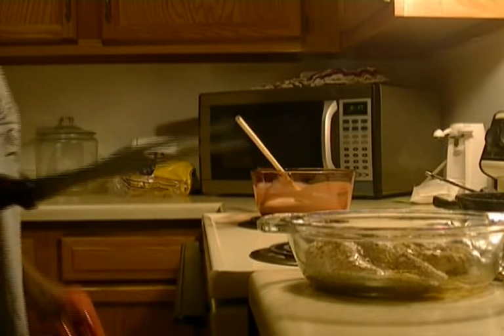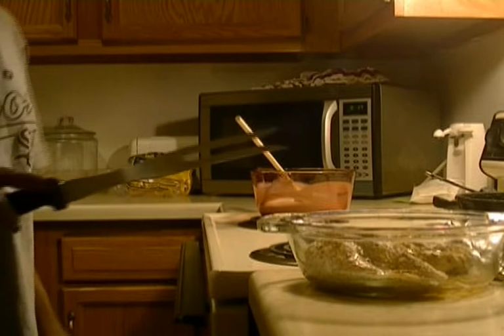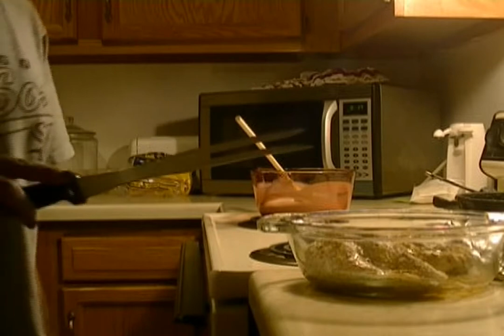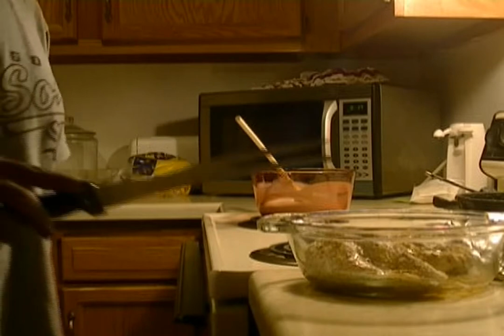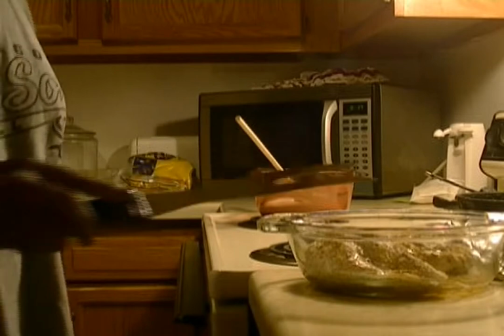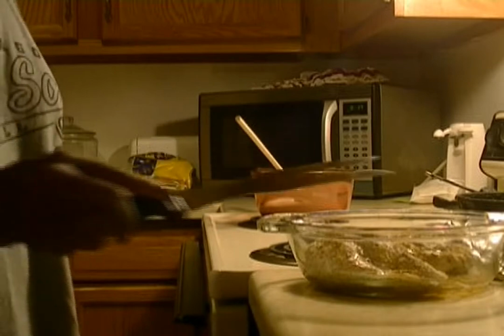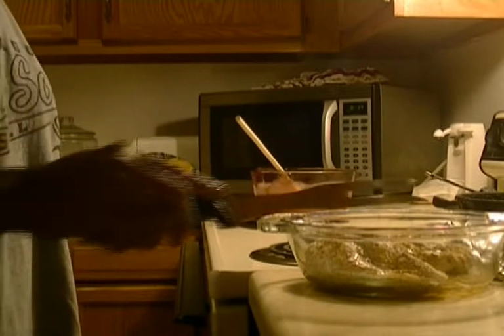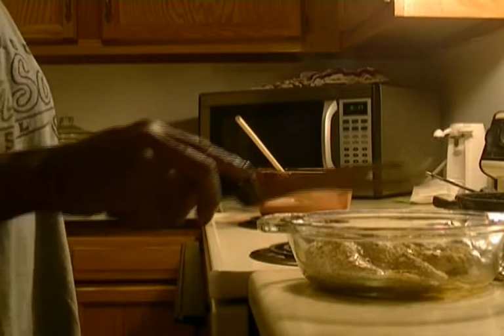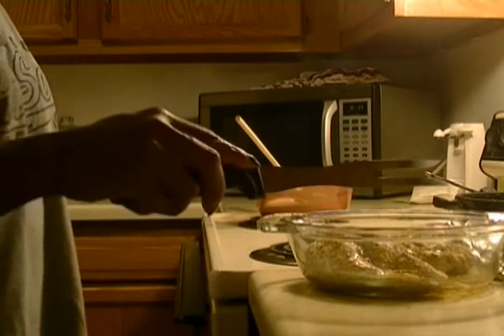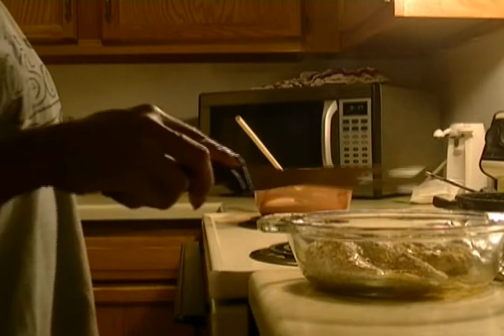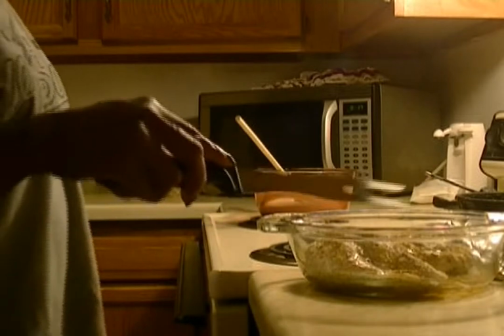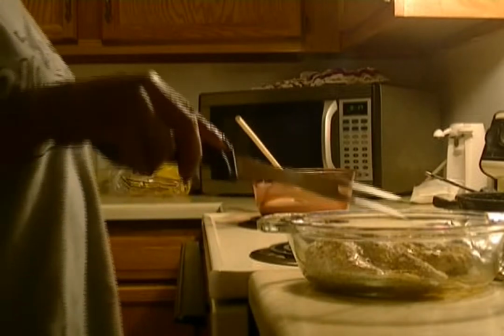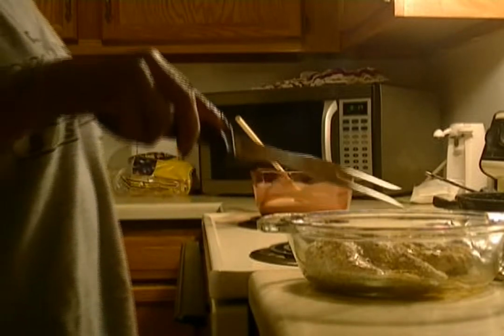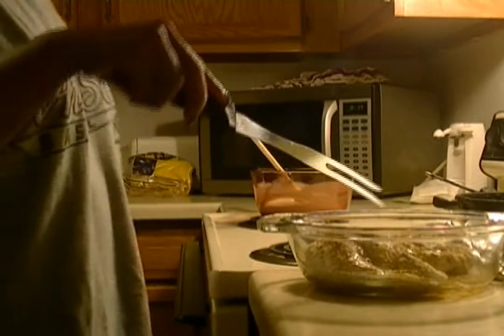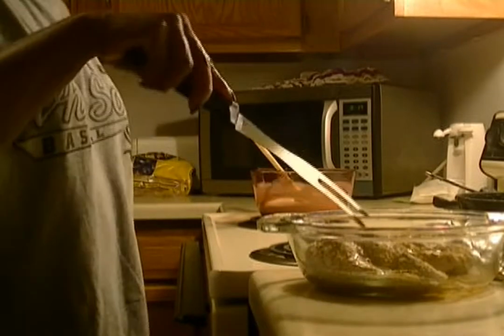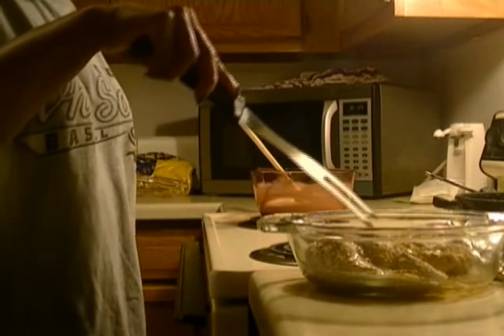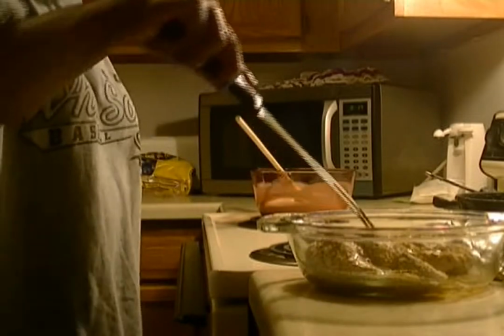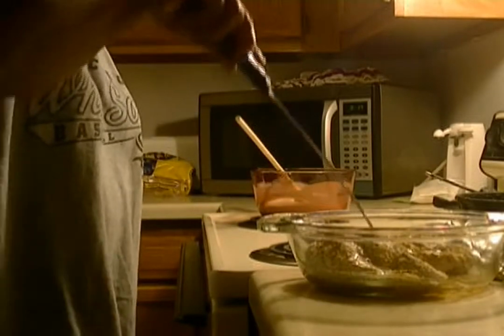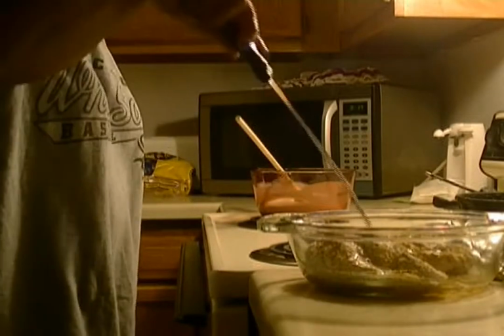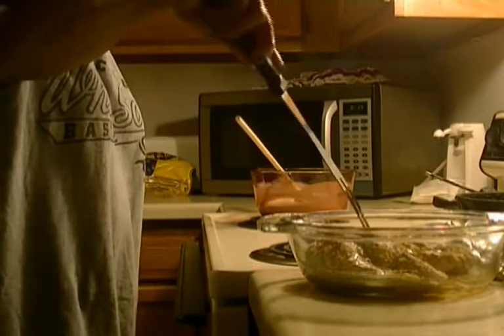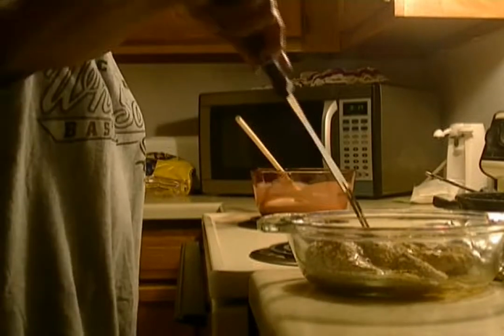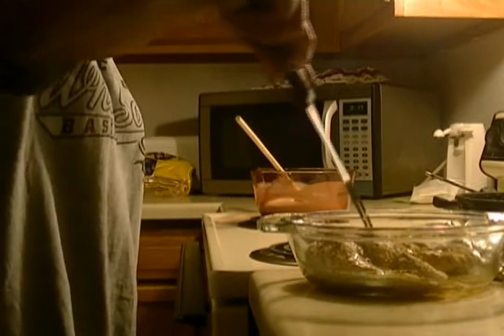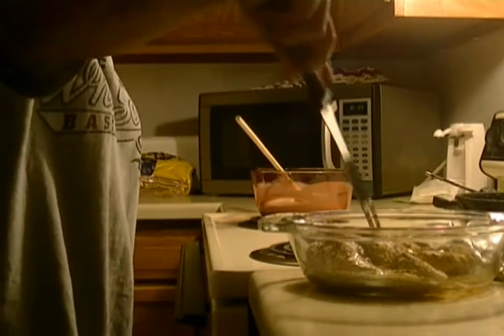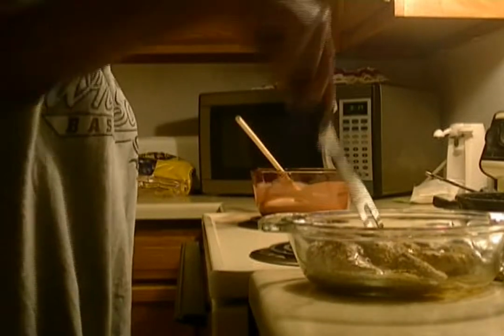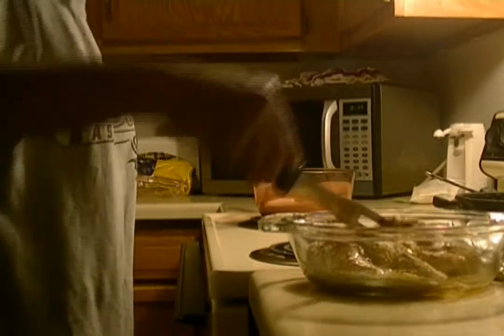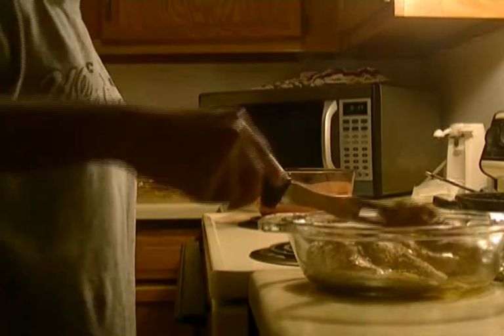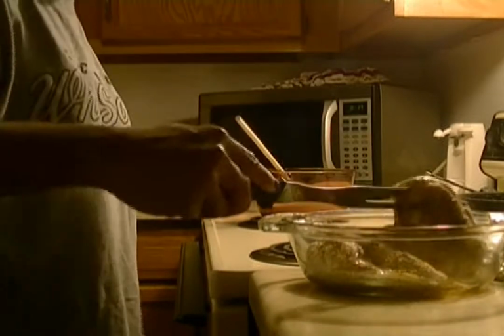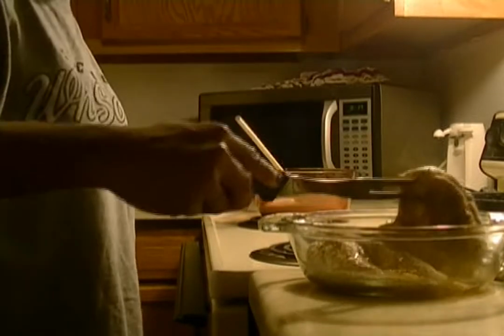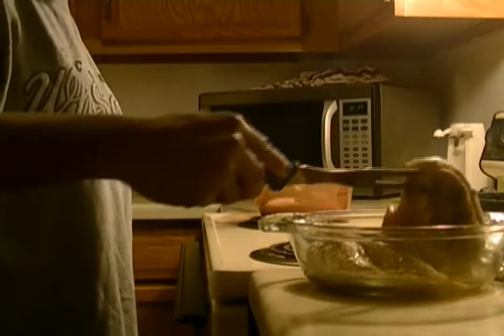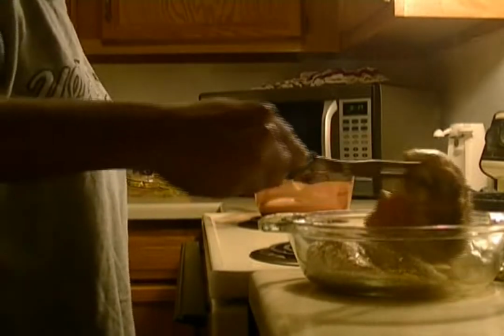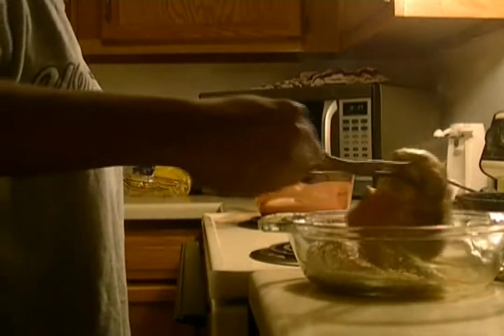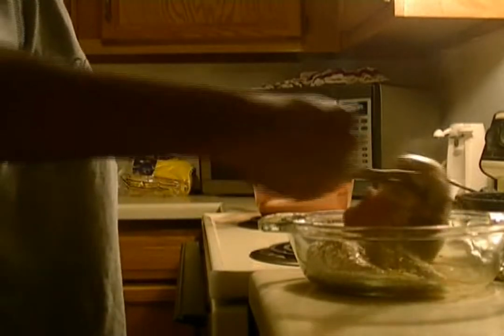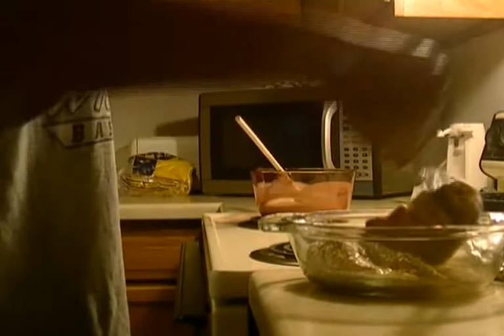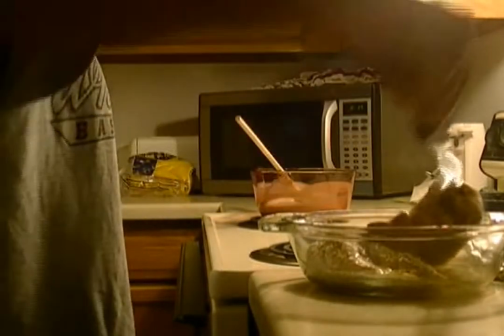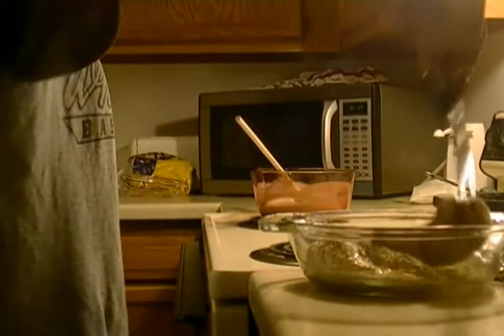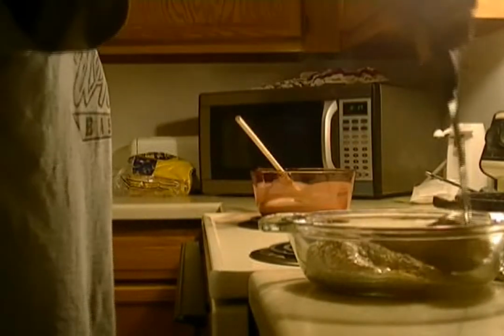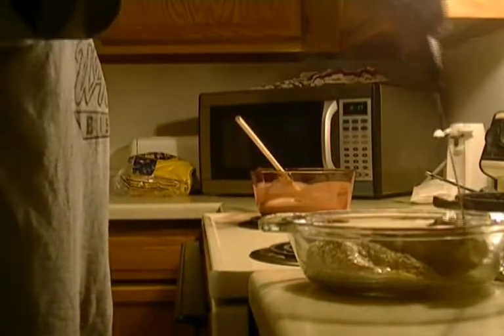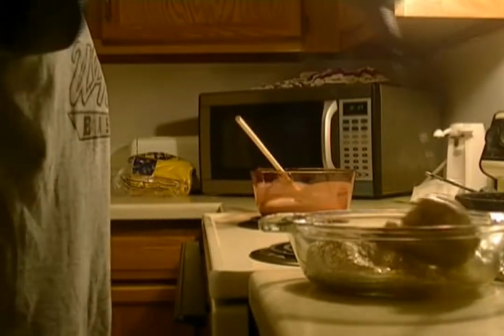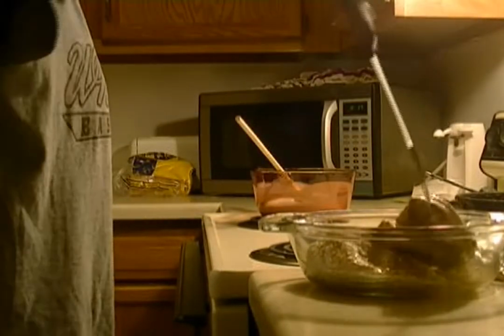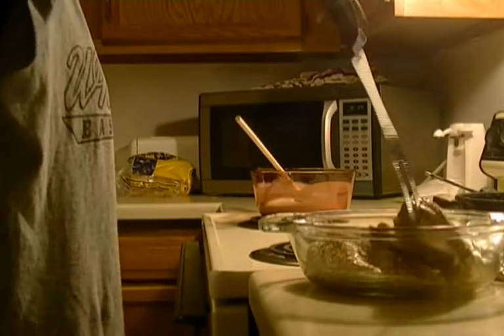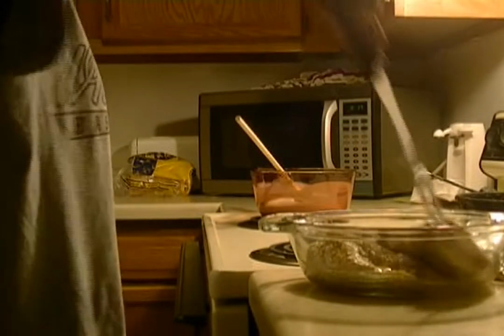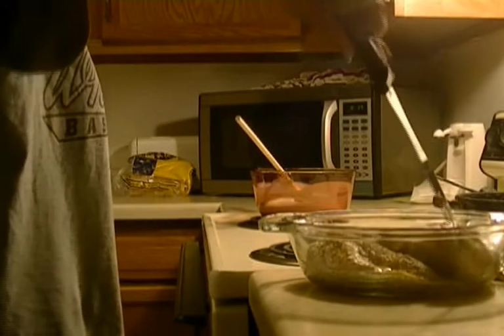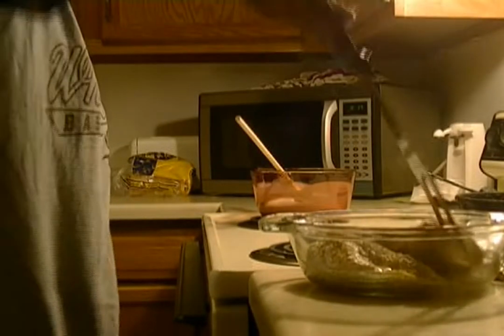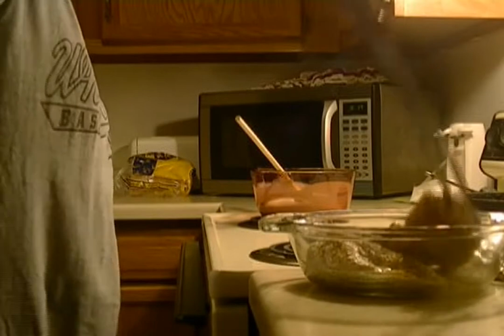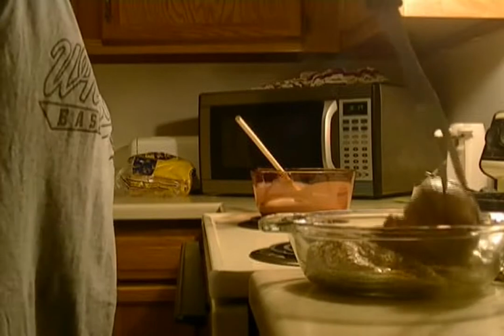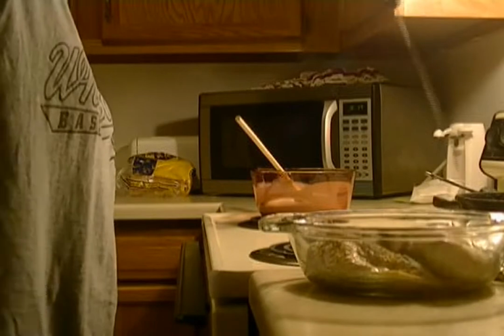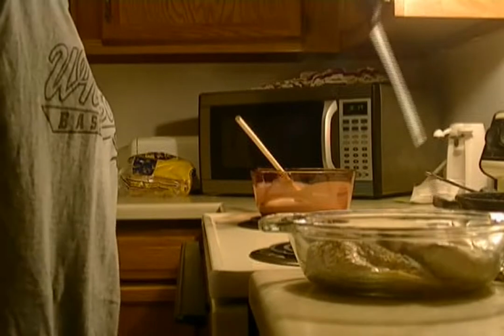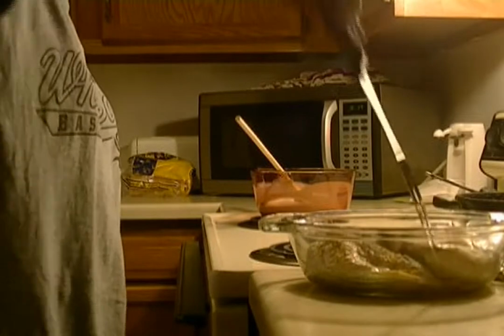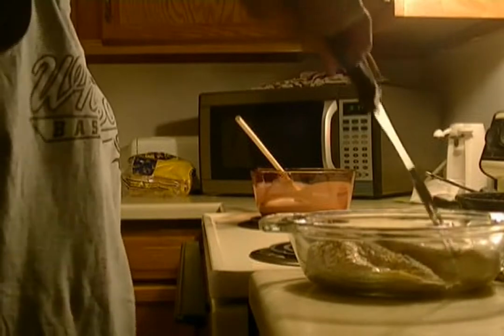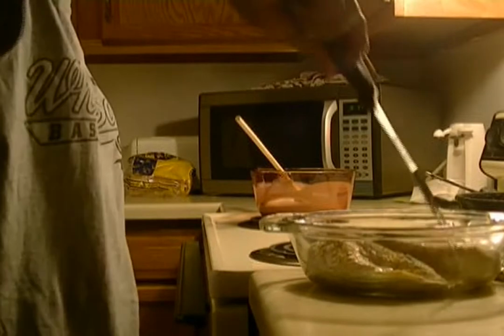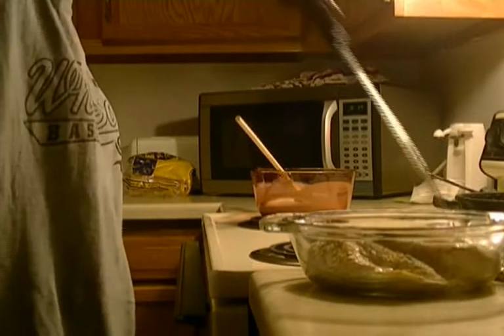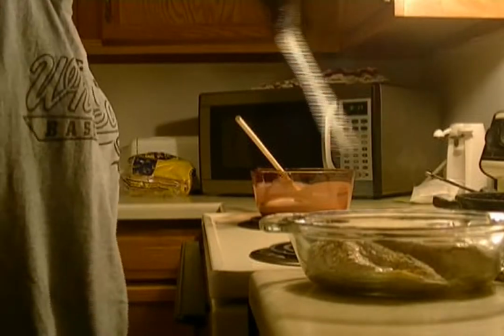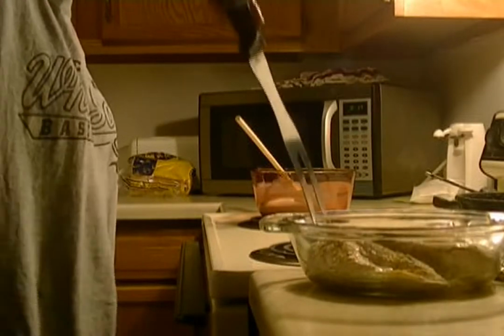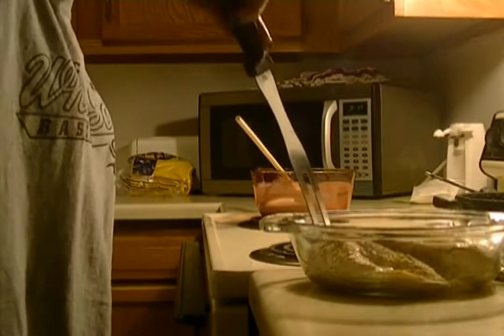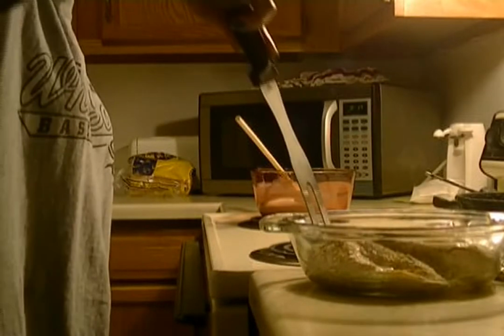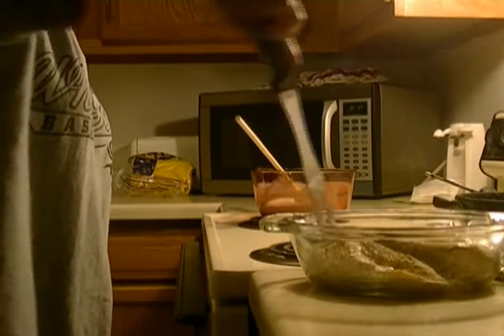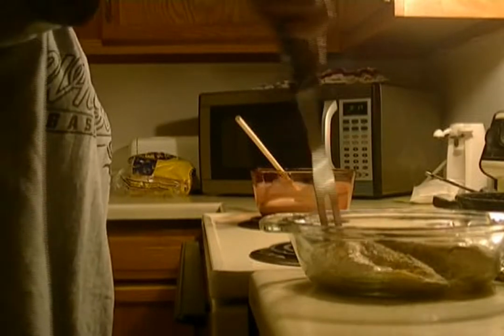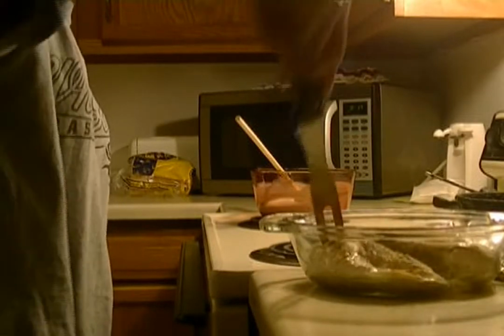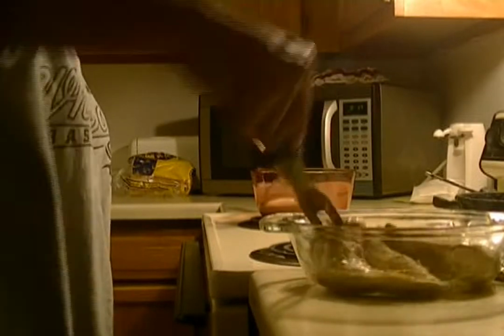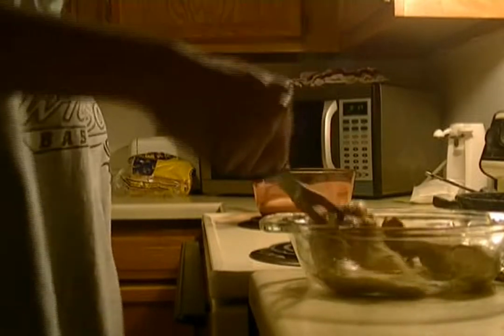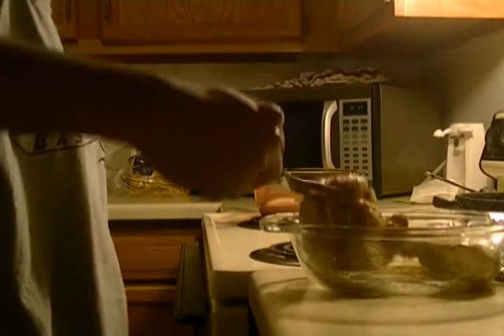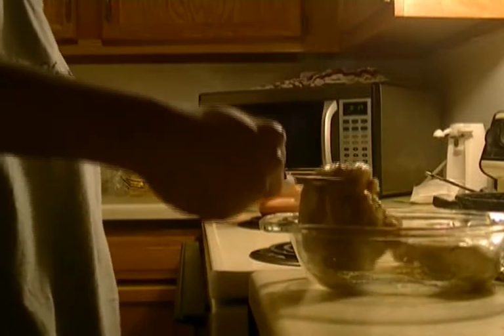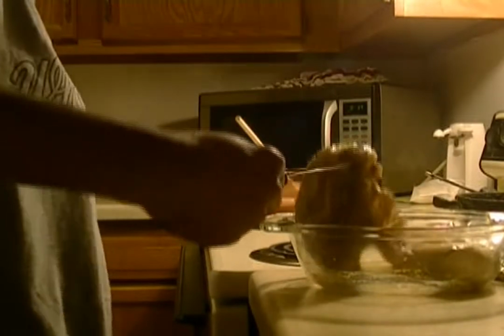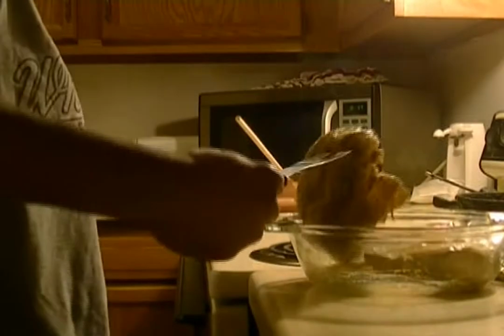Now for our chicken, we're going to go ahead and flip it over to the other side so that it will cook there as well.